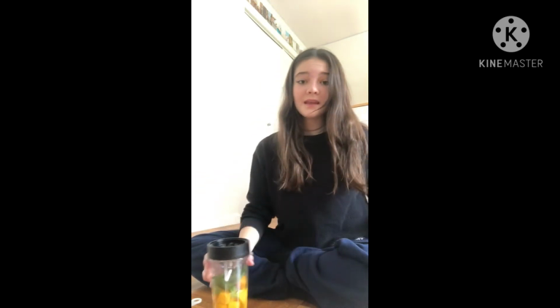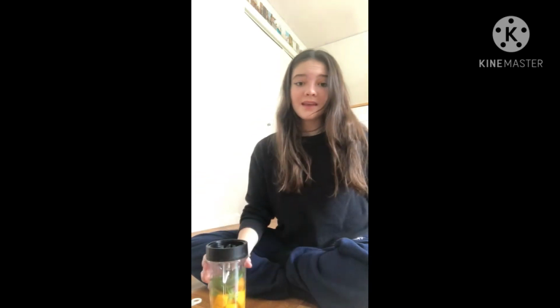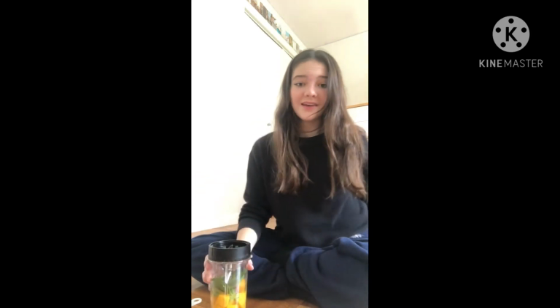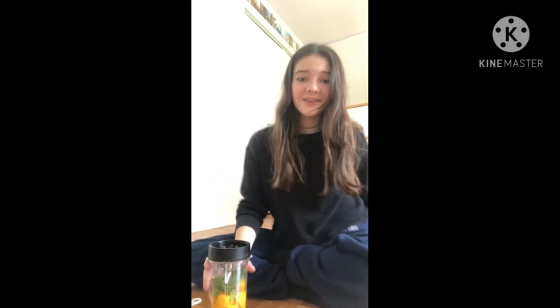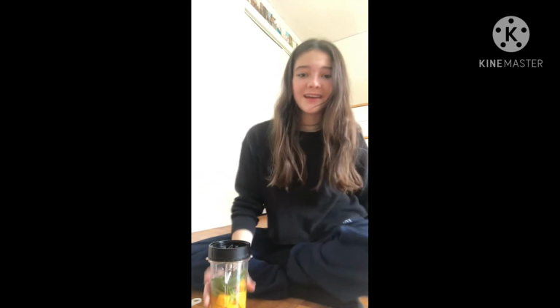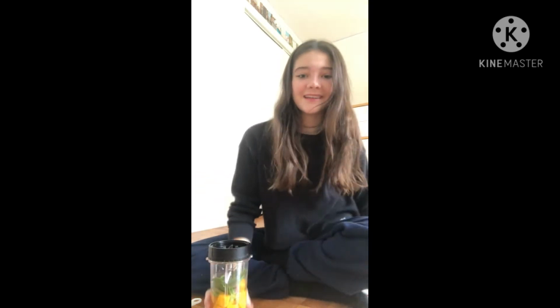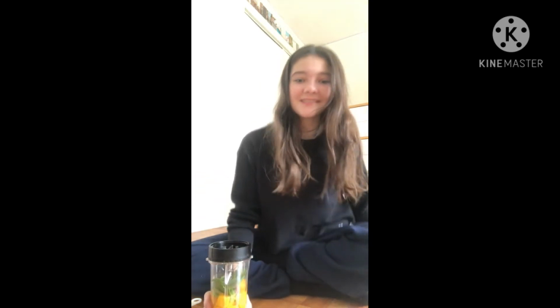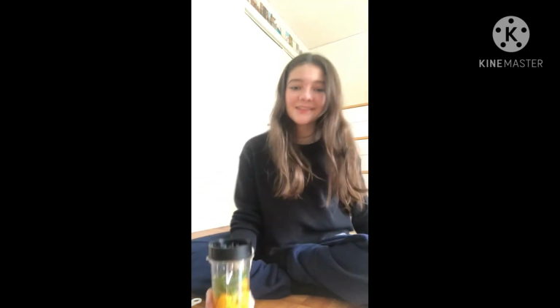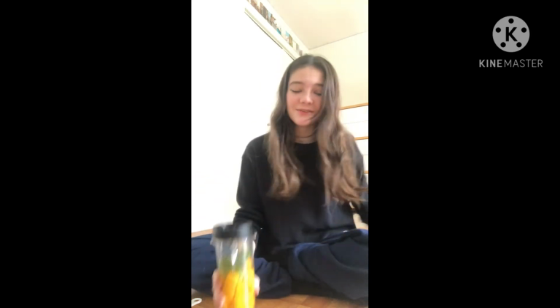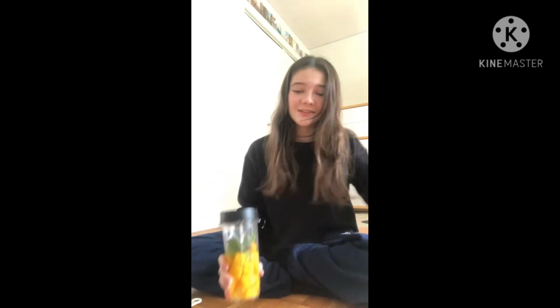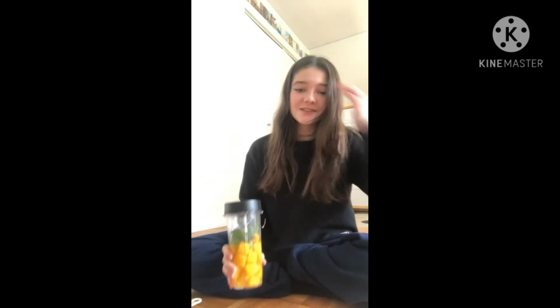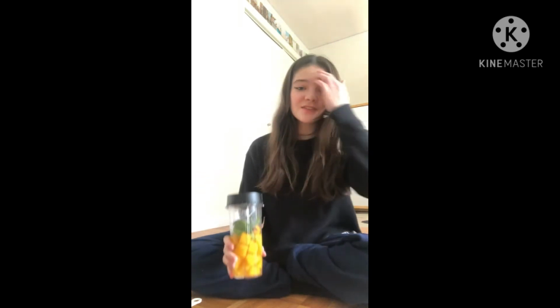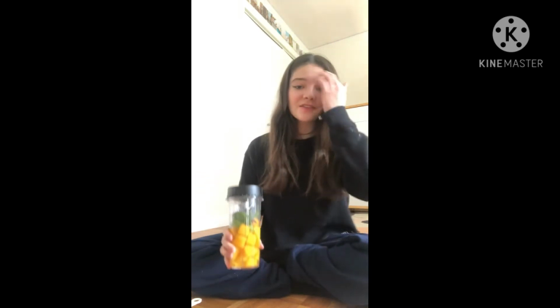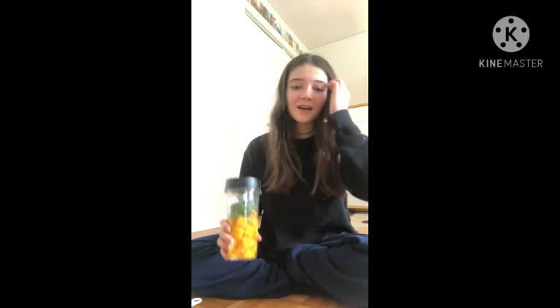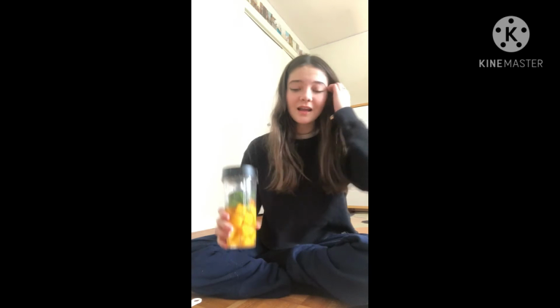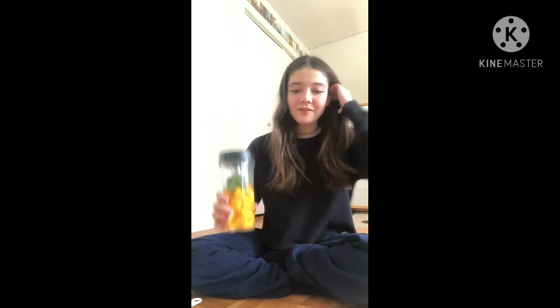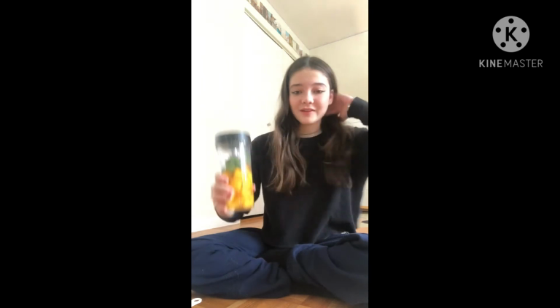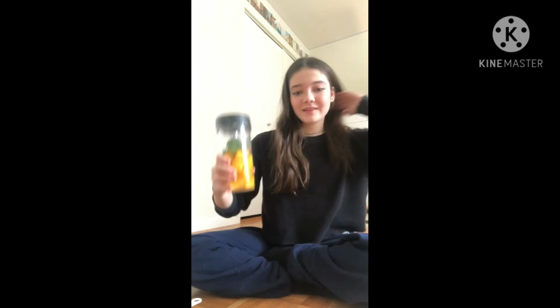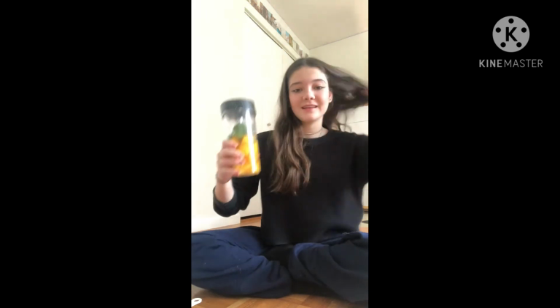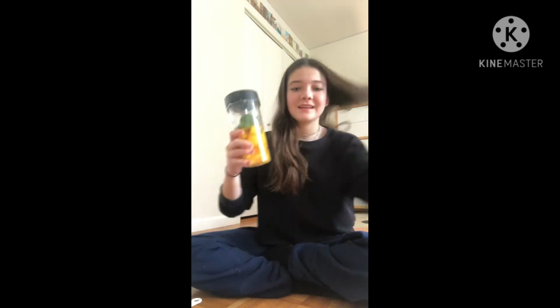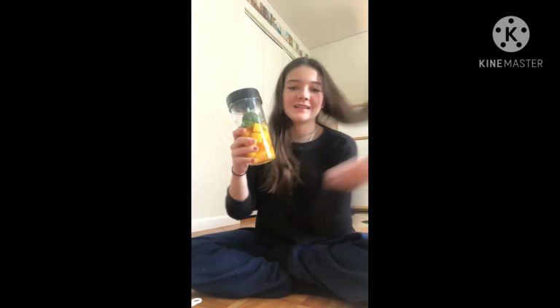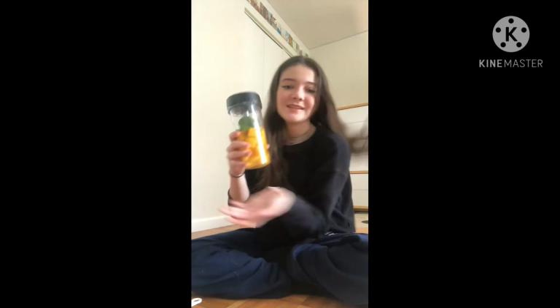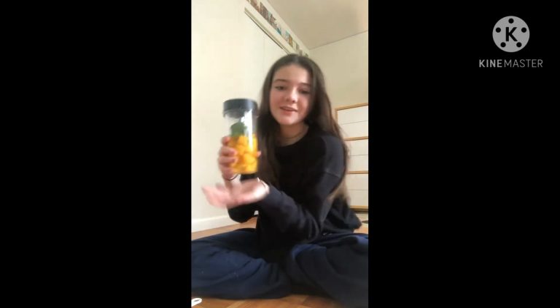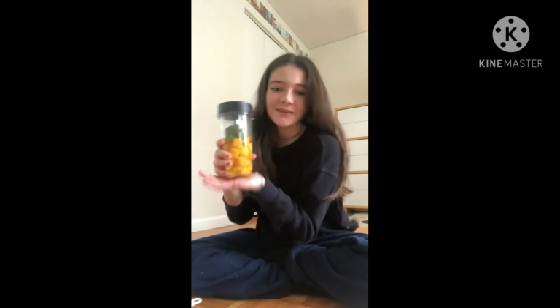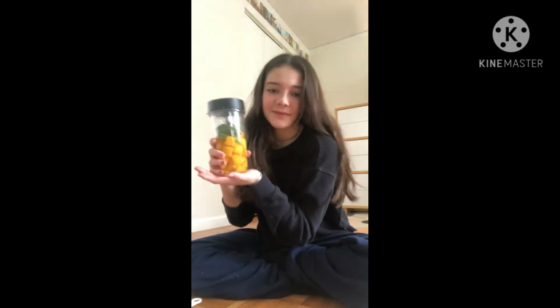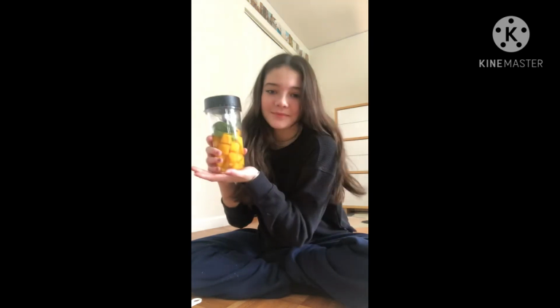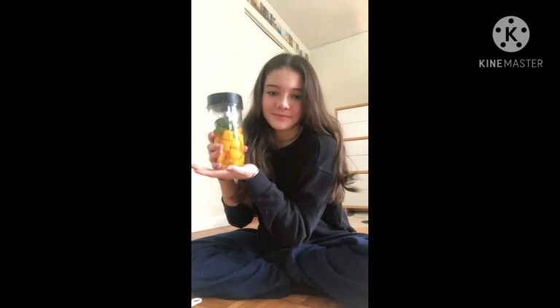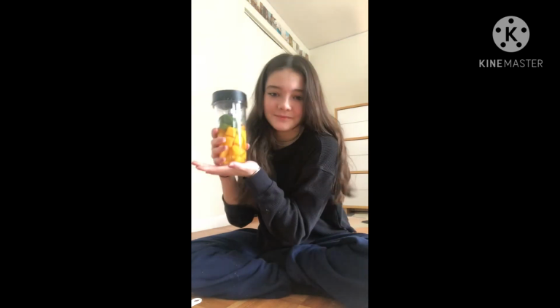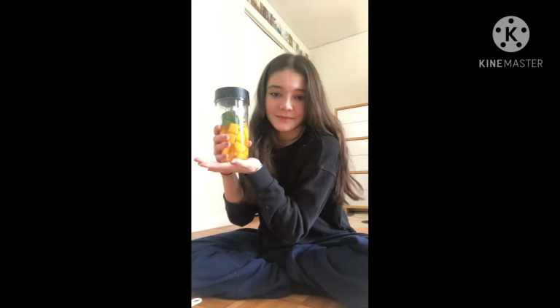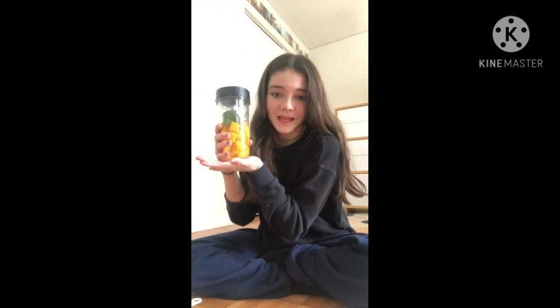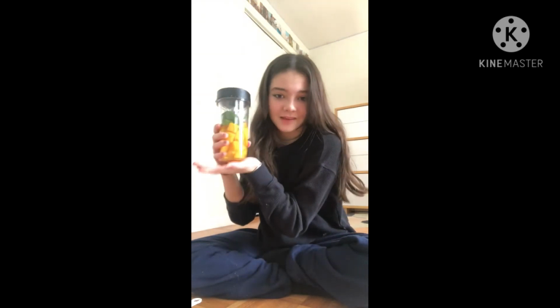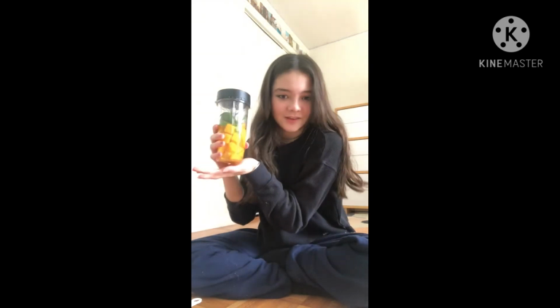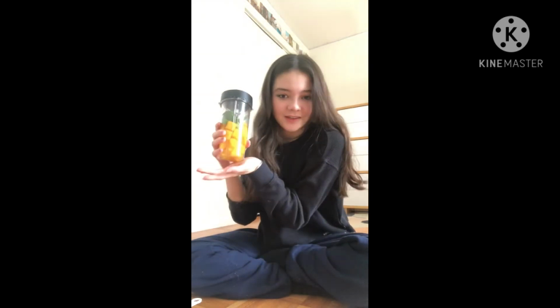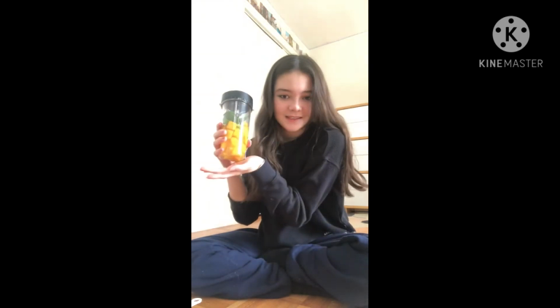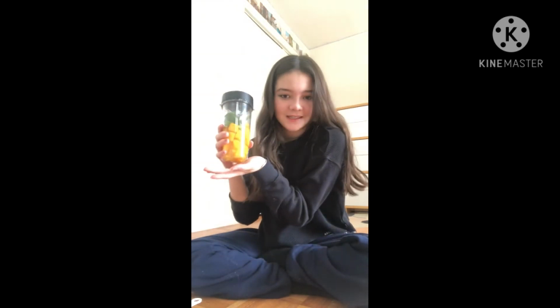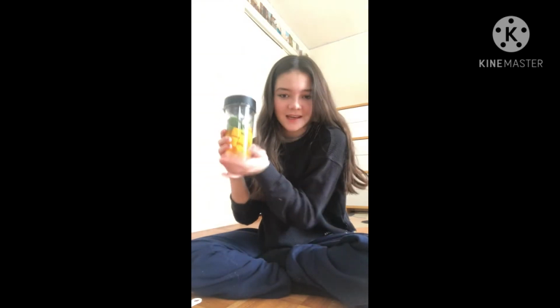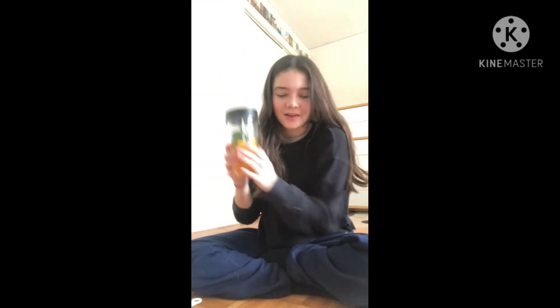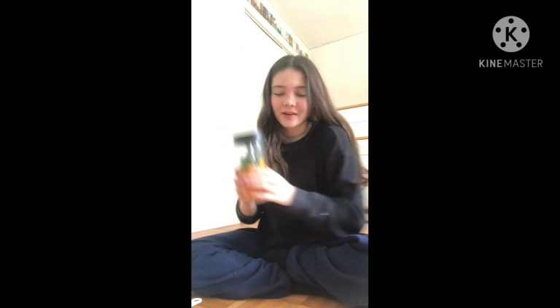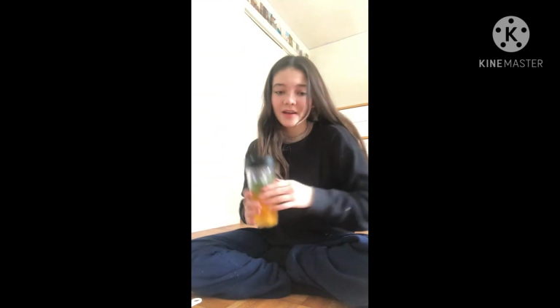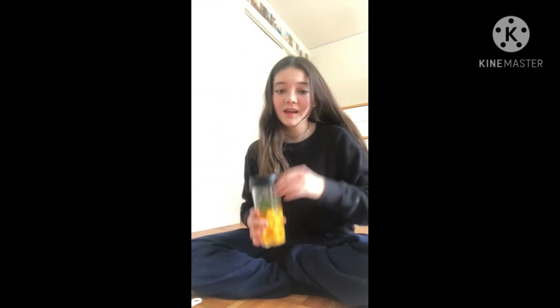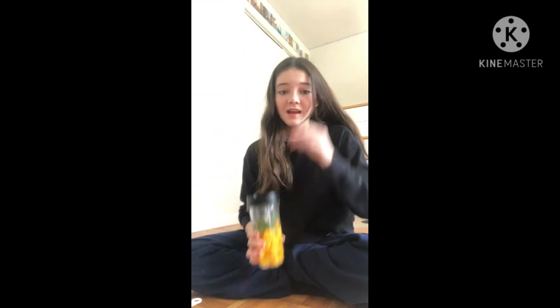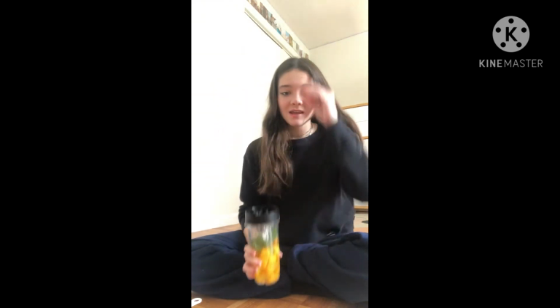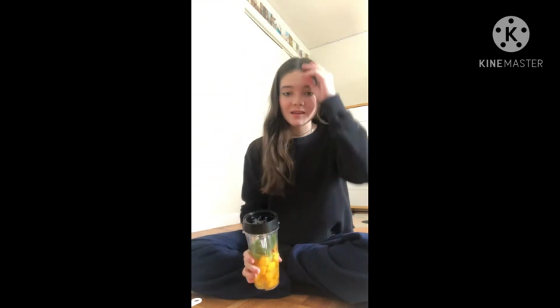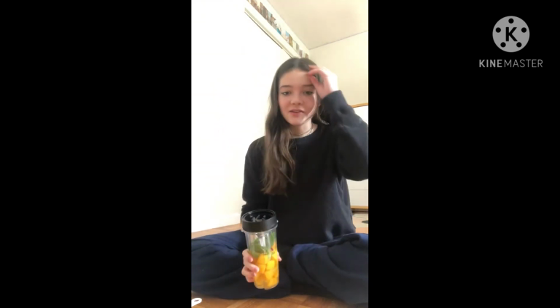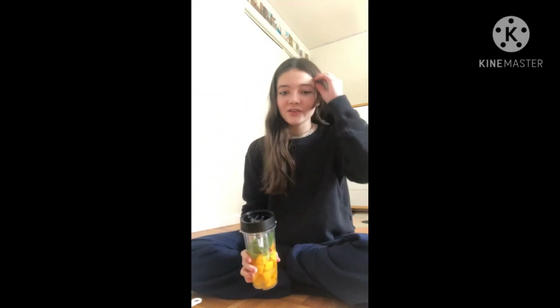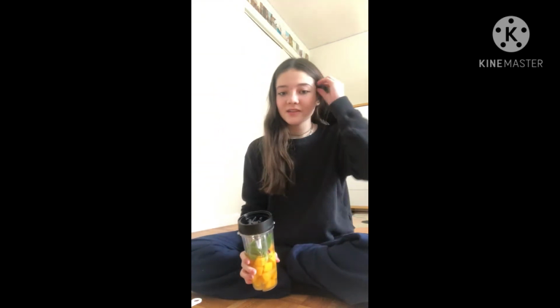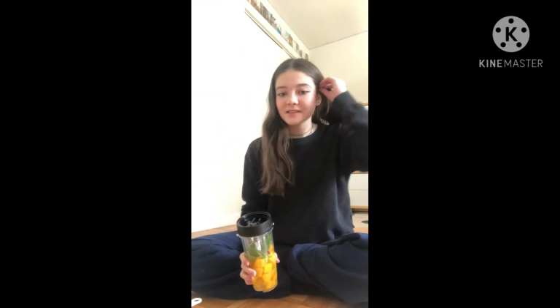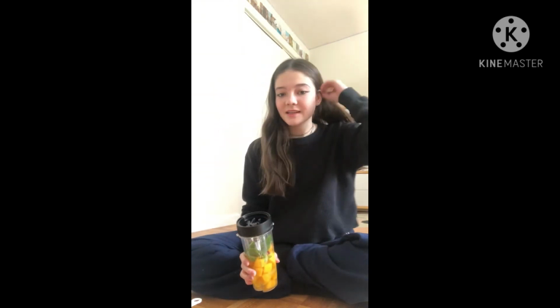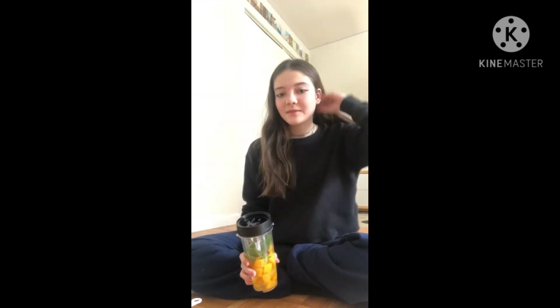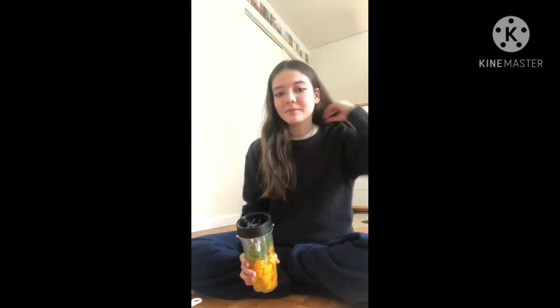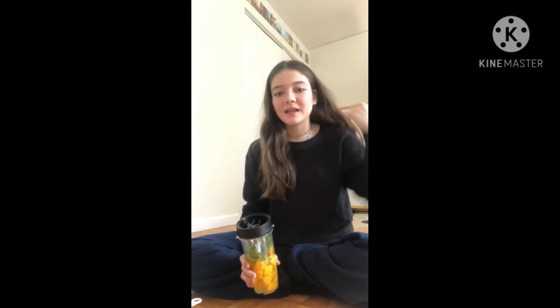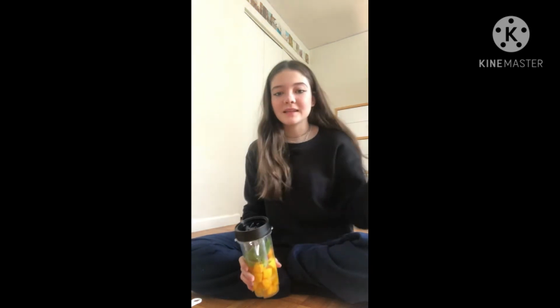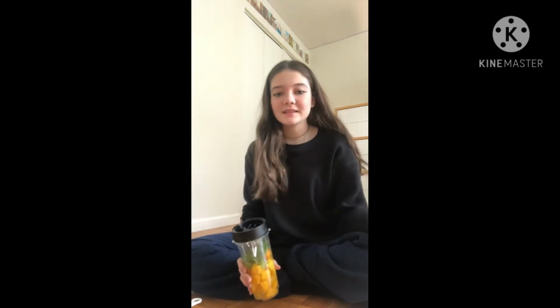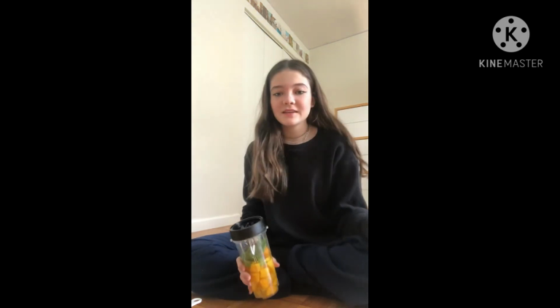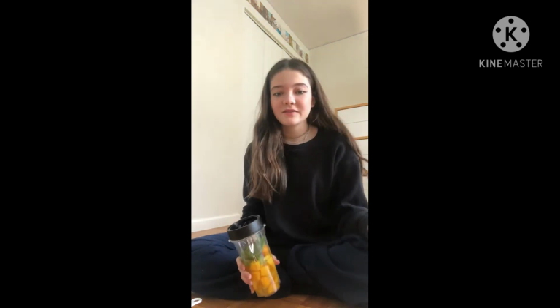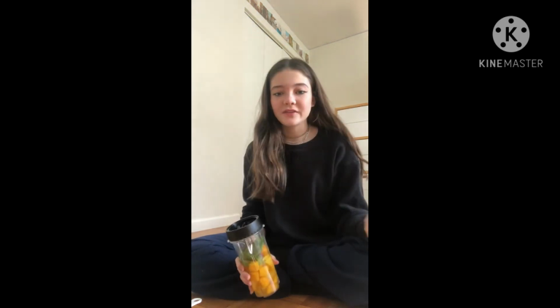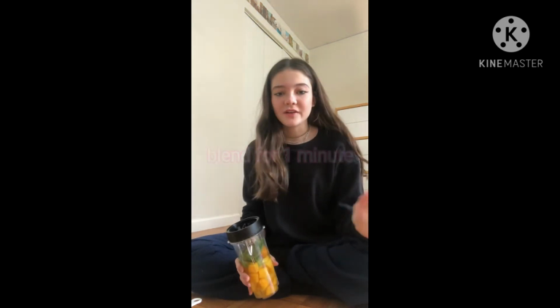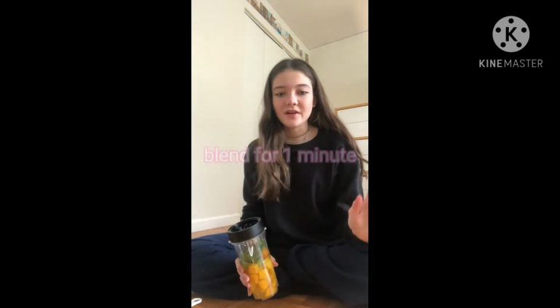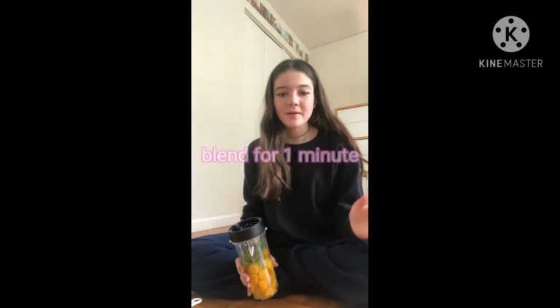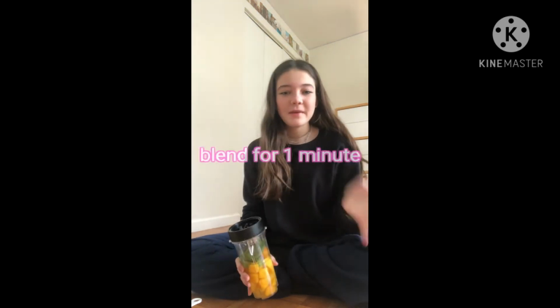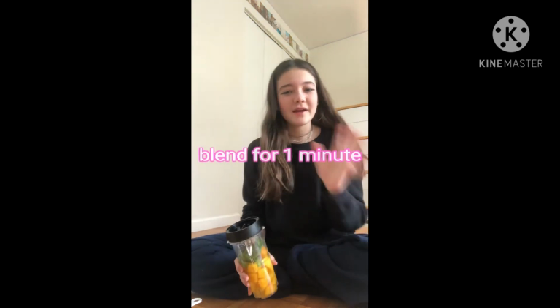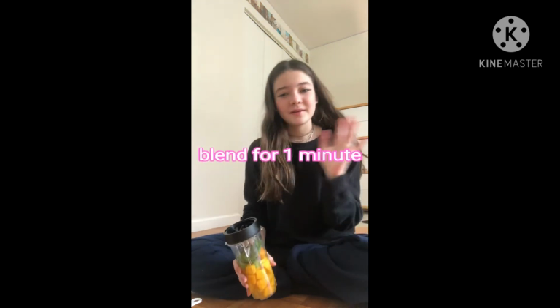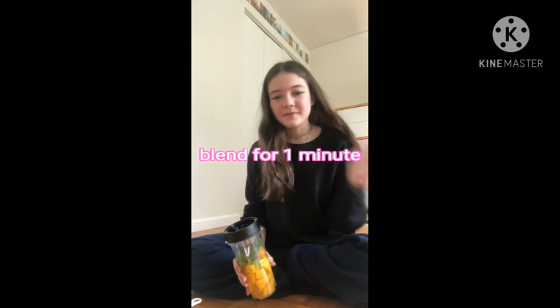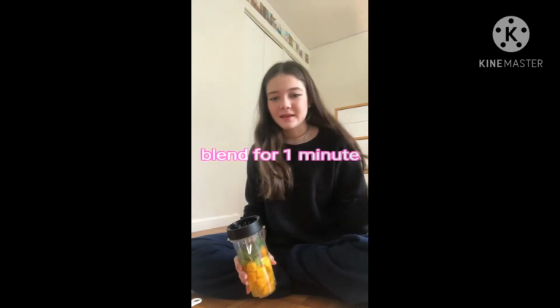Okay, so once you've got everything into your blender container, then you're just going to blend it for about a minute.